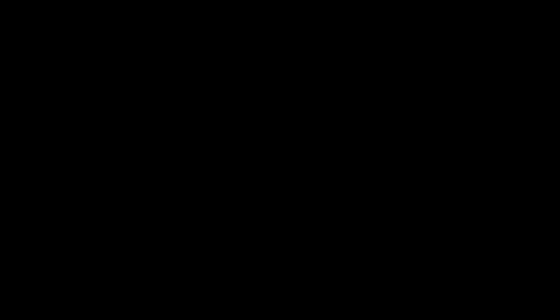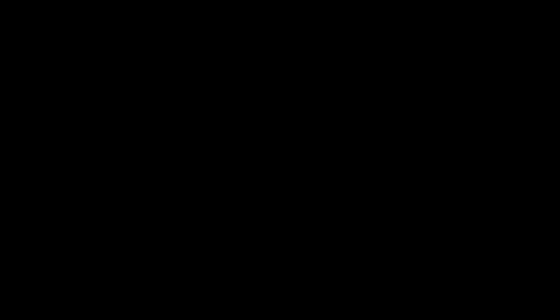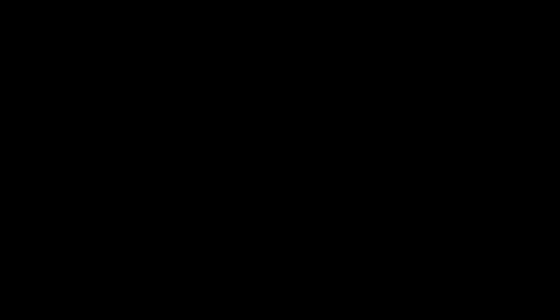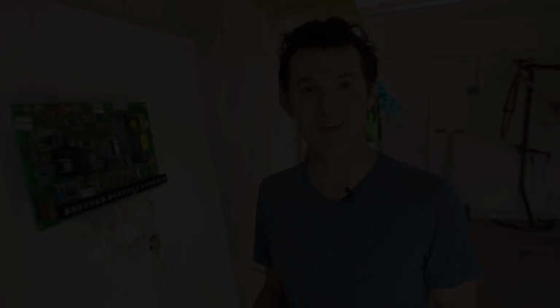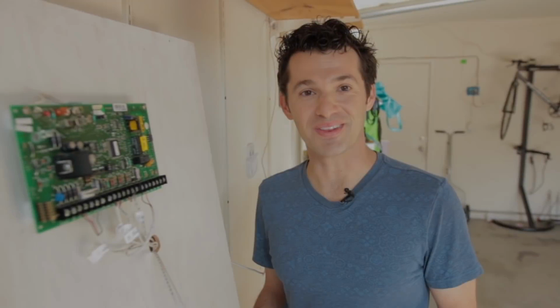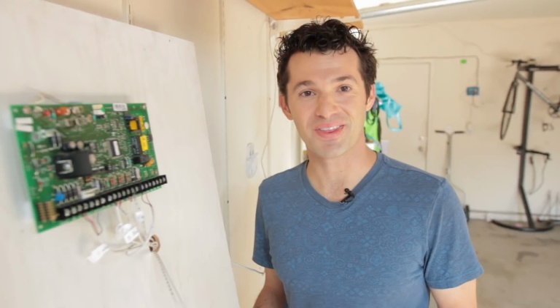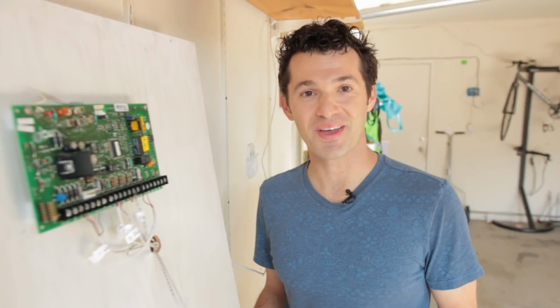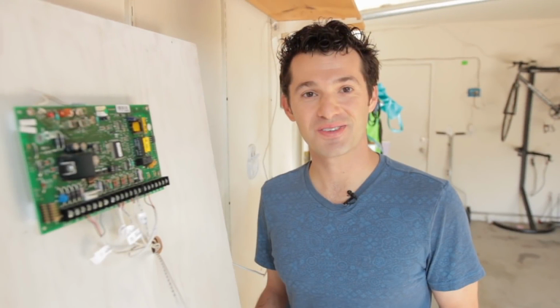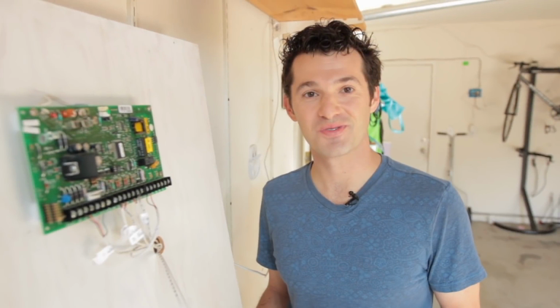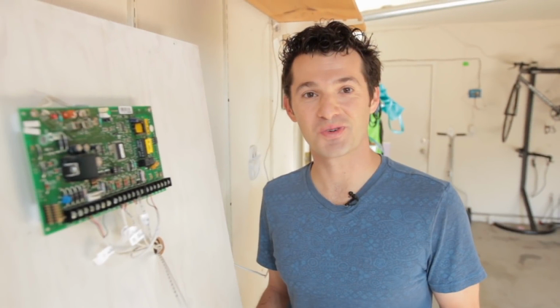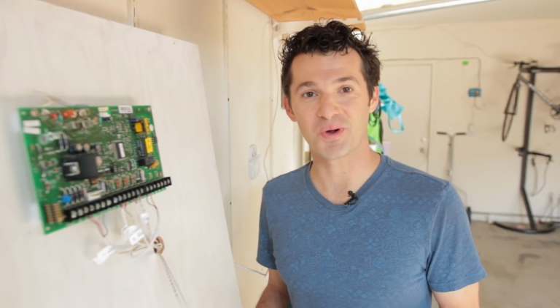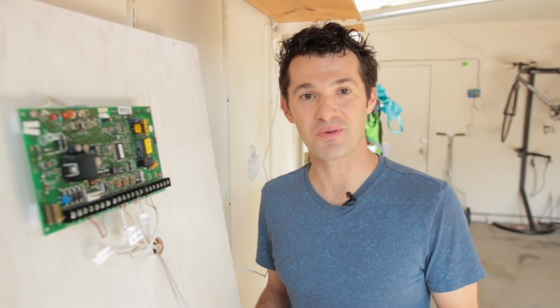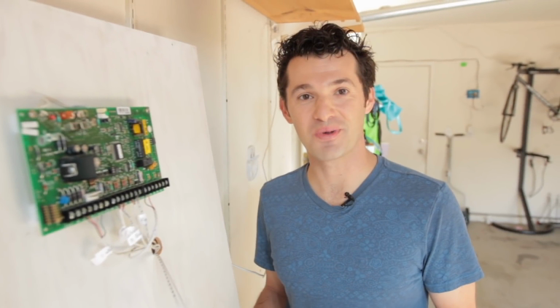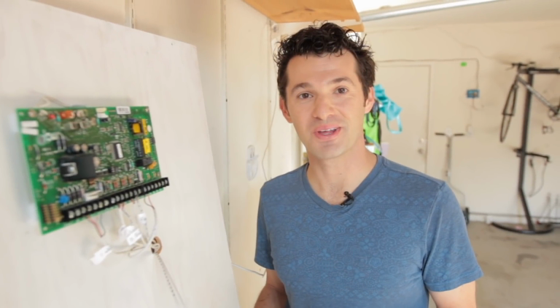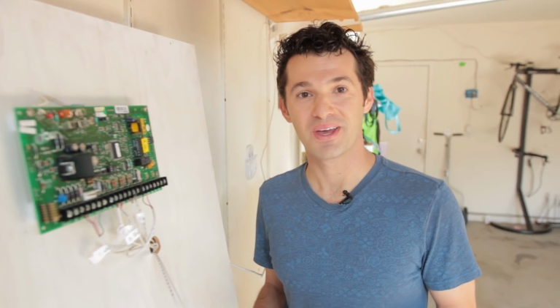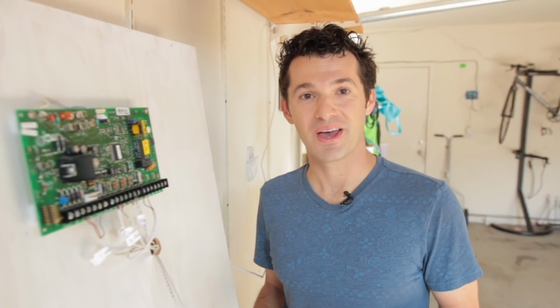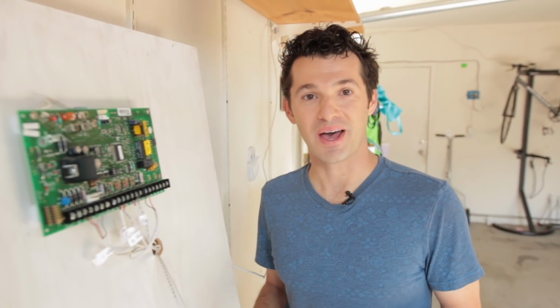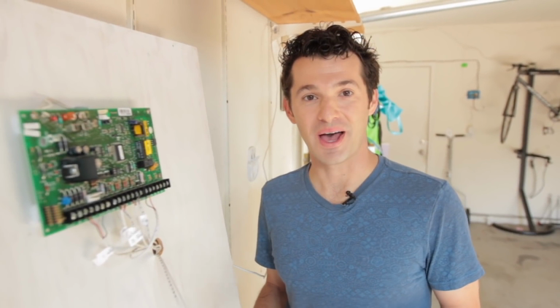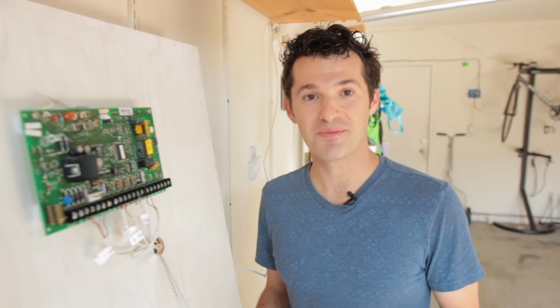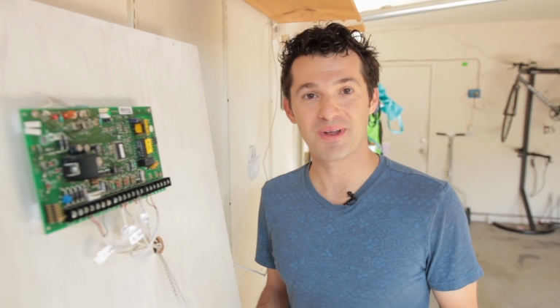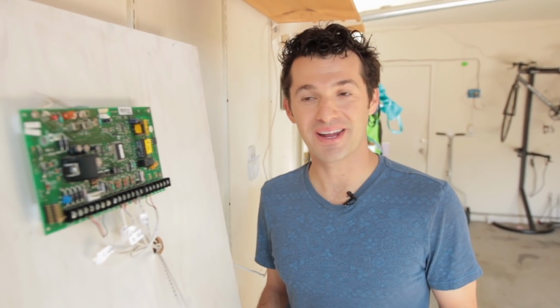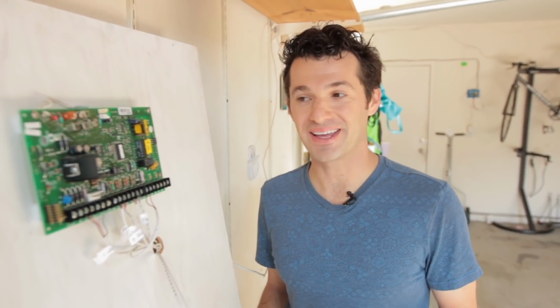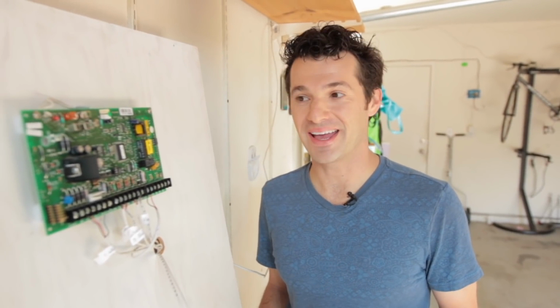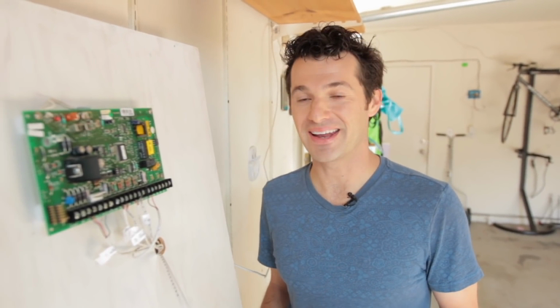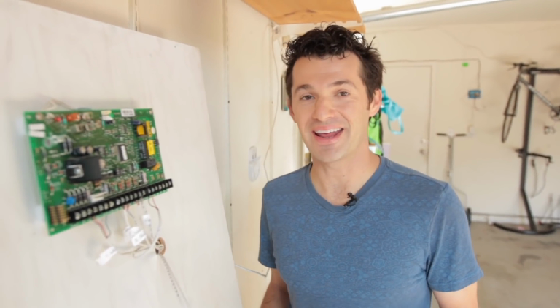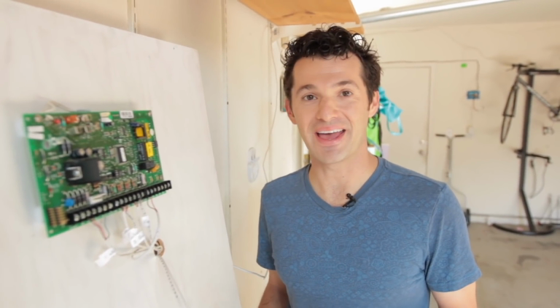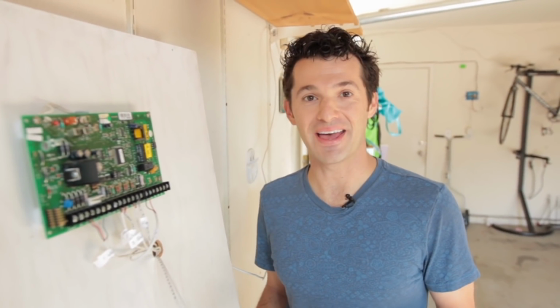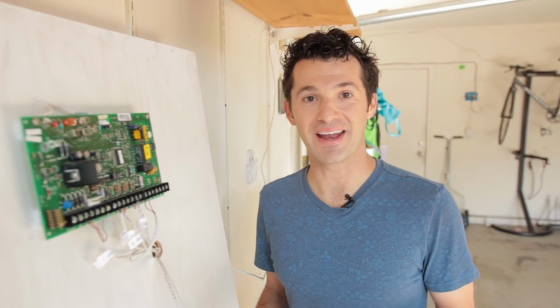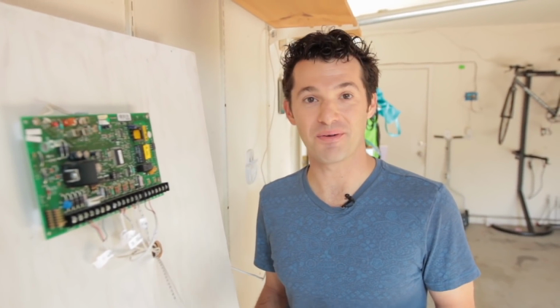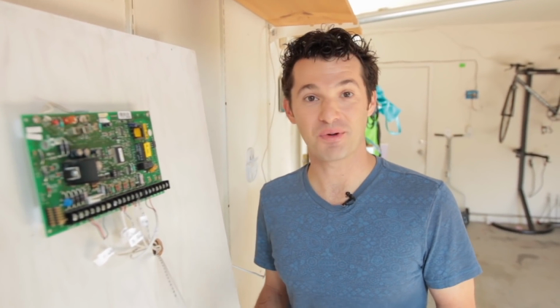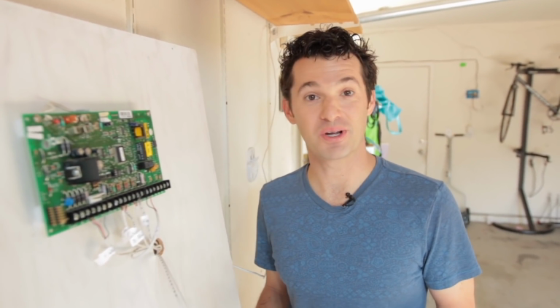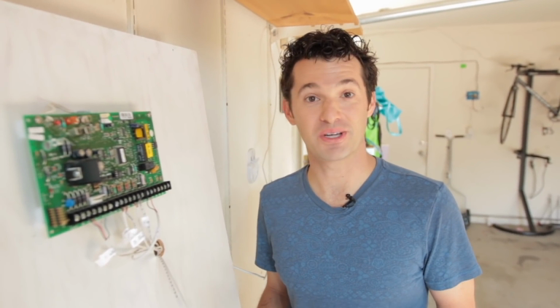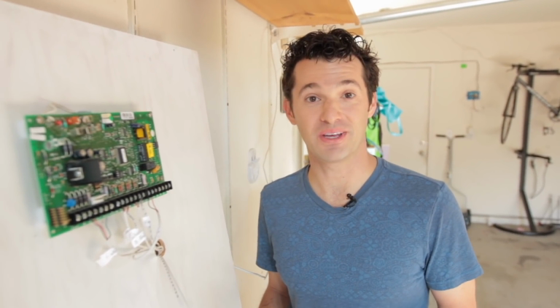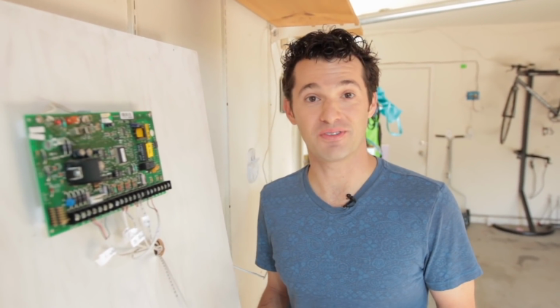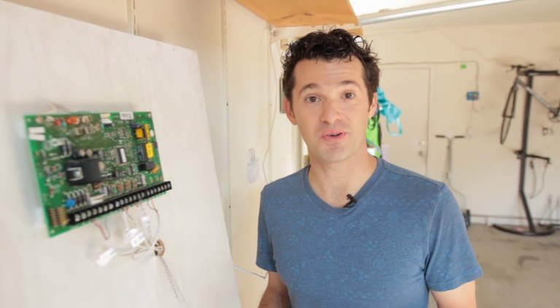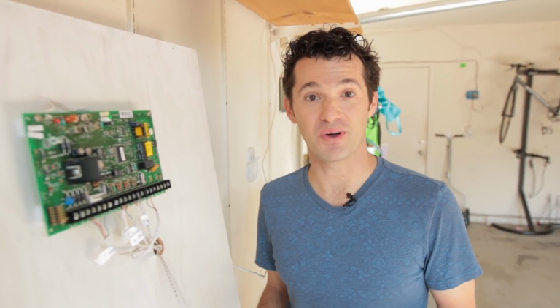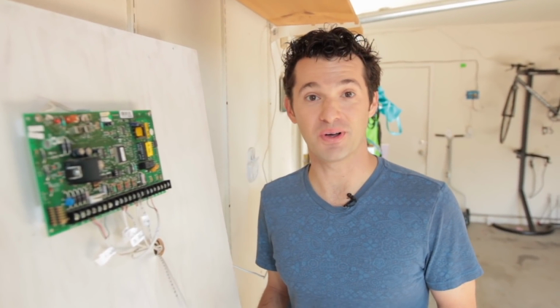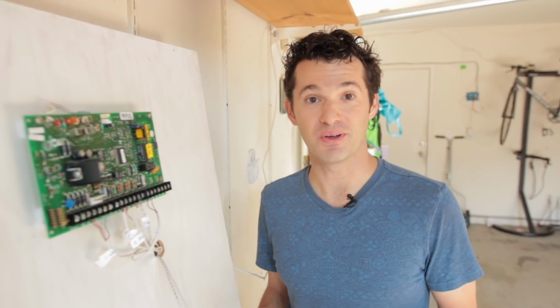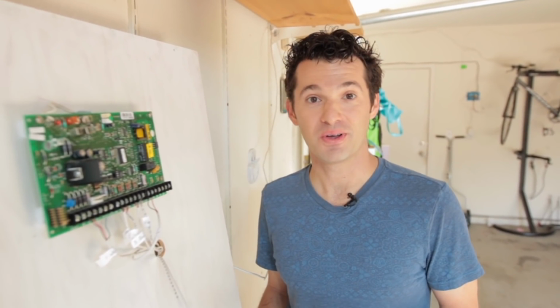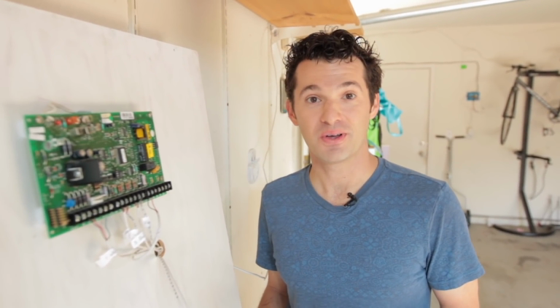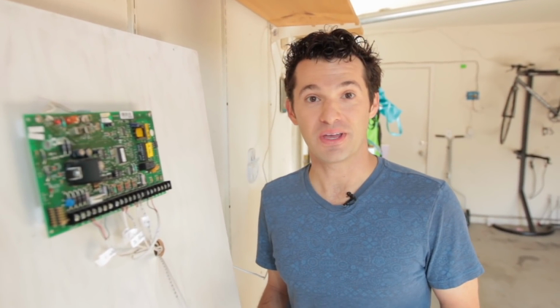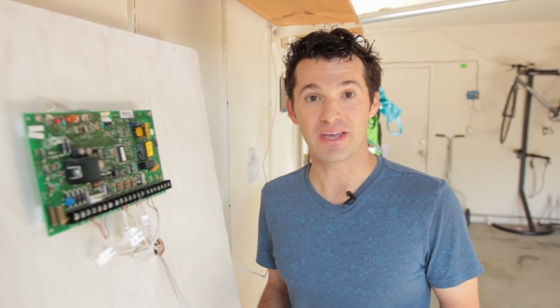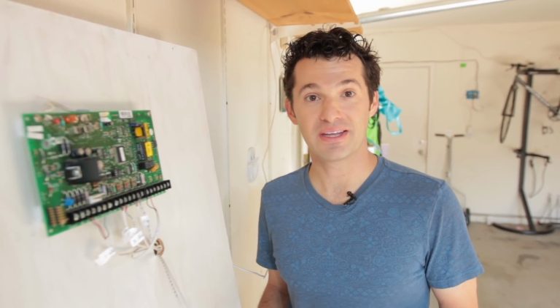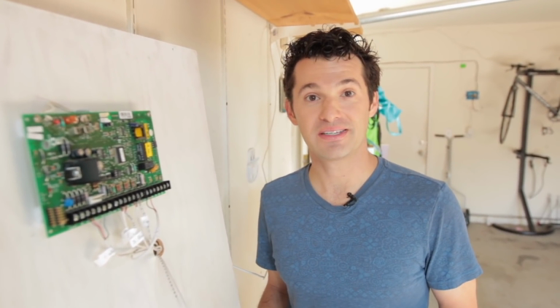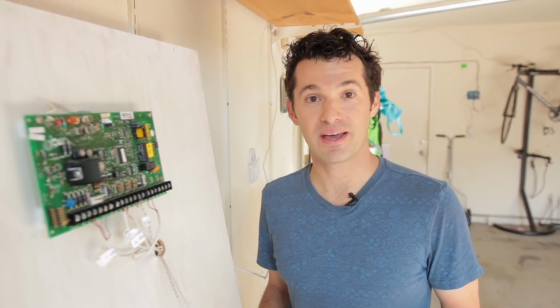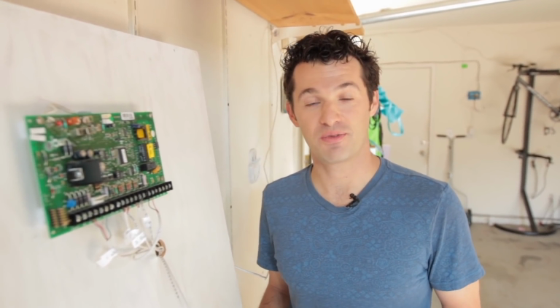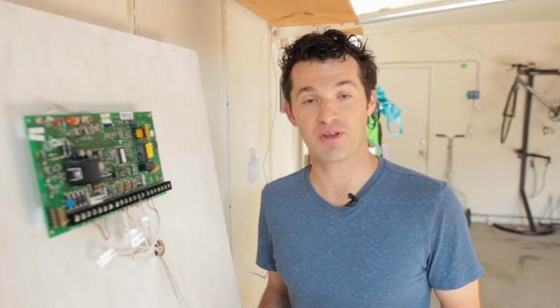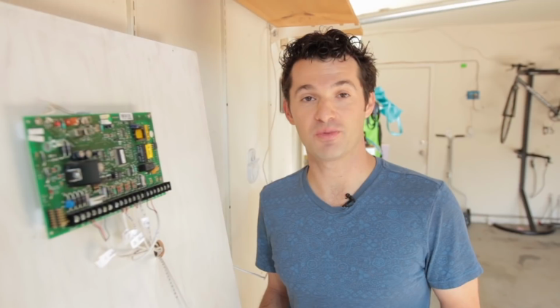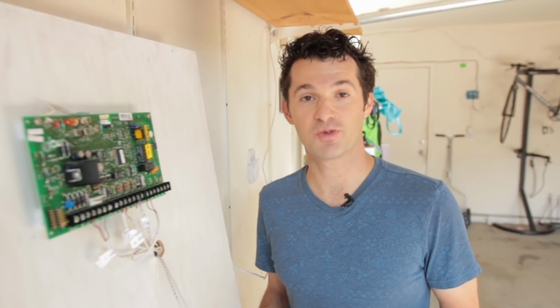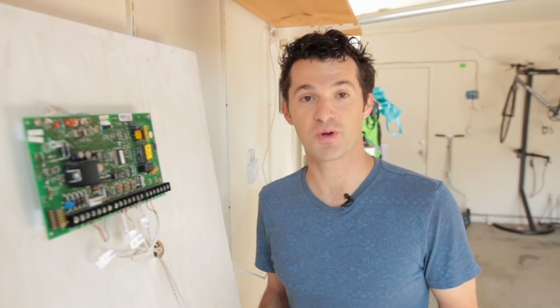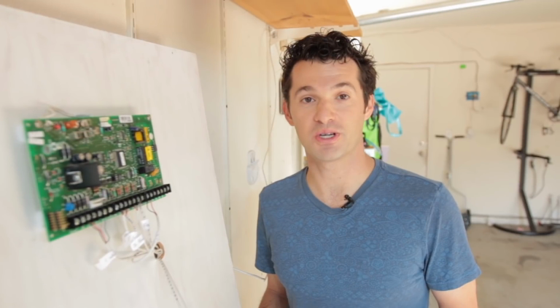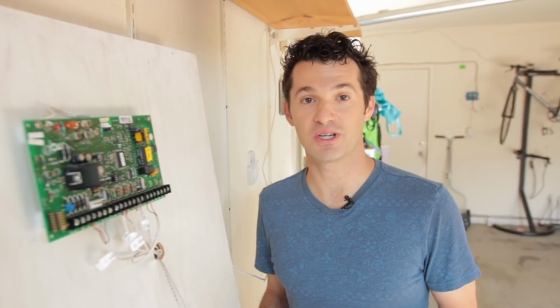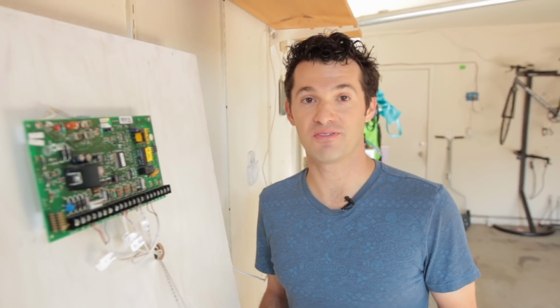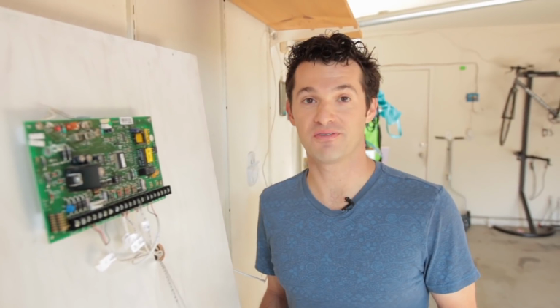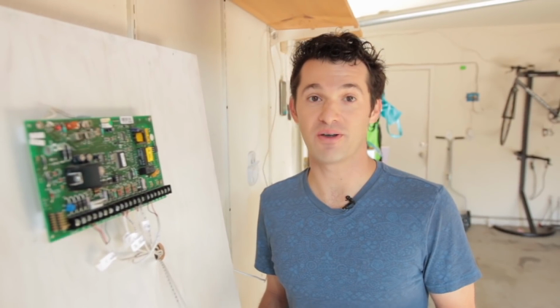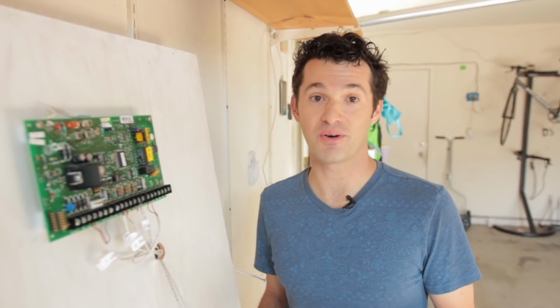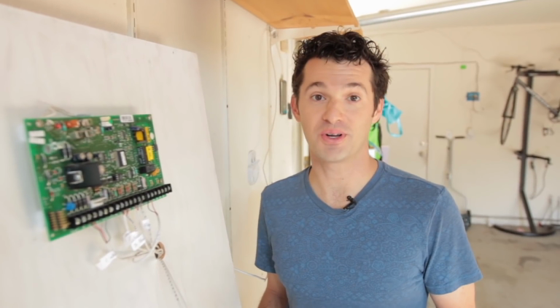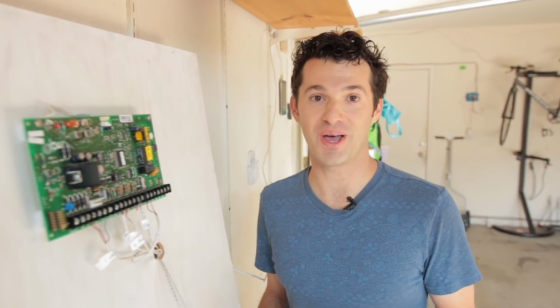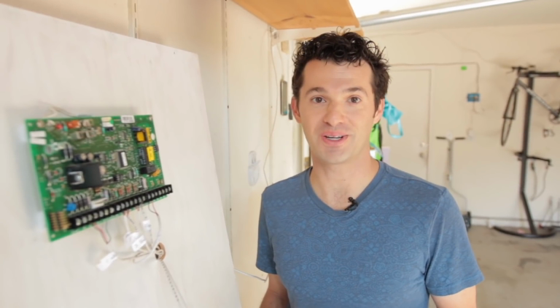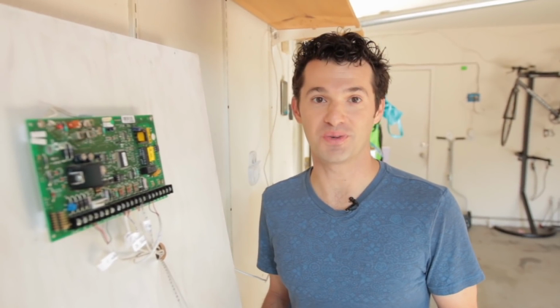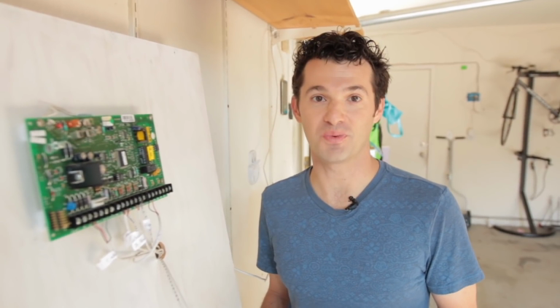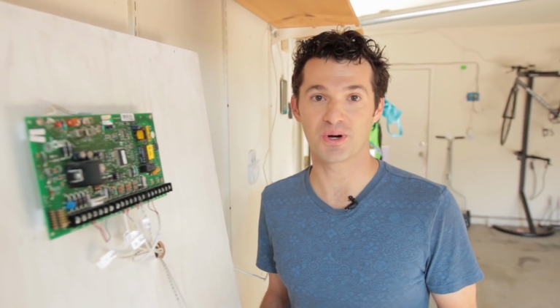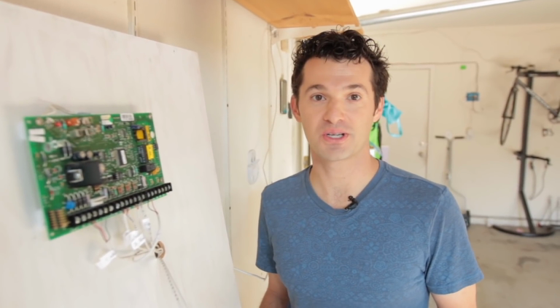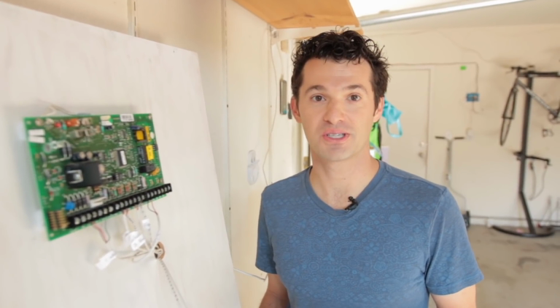Thanks for joining me. I'm Nate and I'm going to give you an in-depth demonstration of how Connected works.